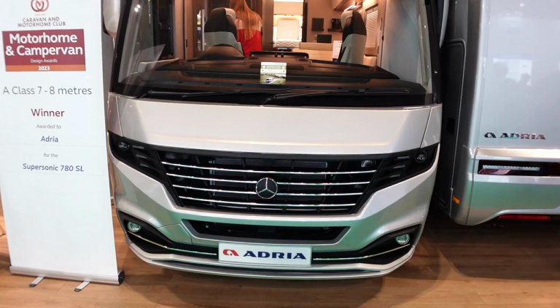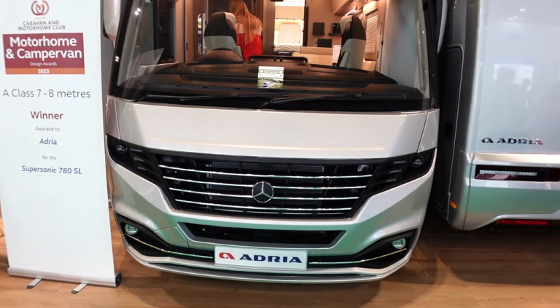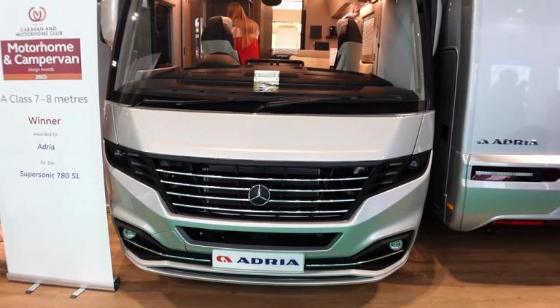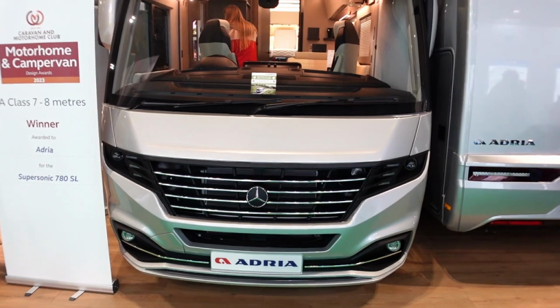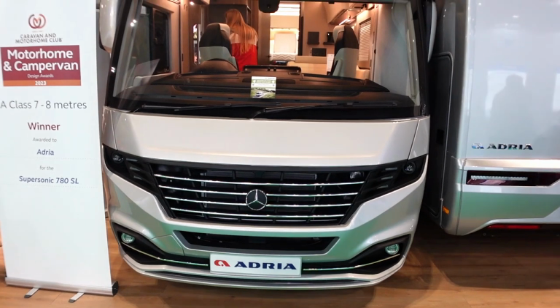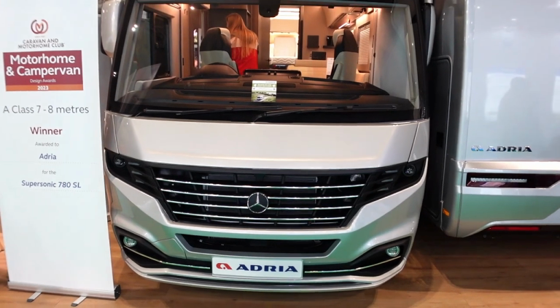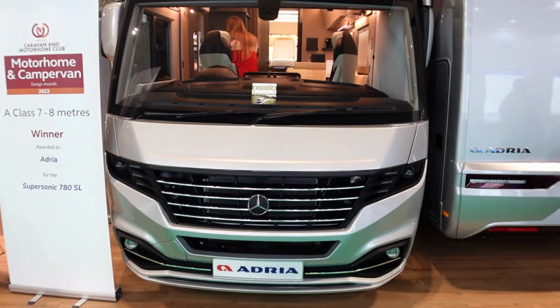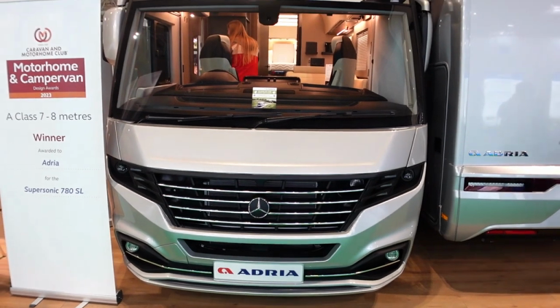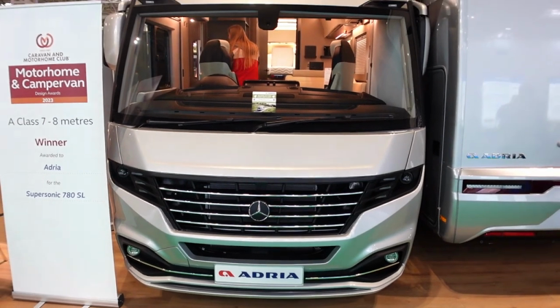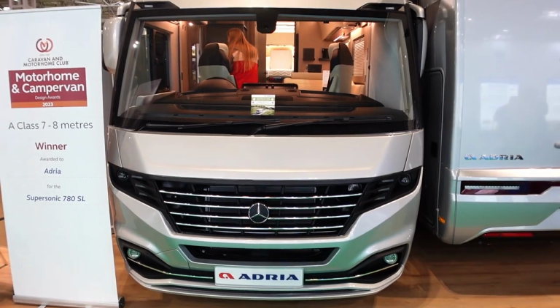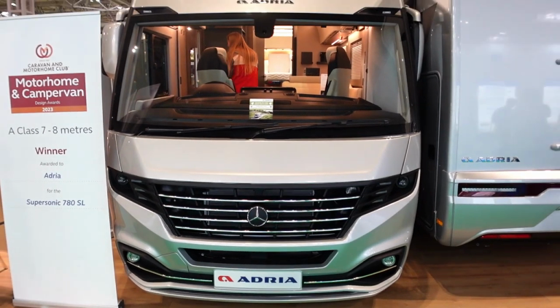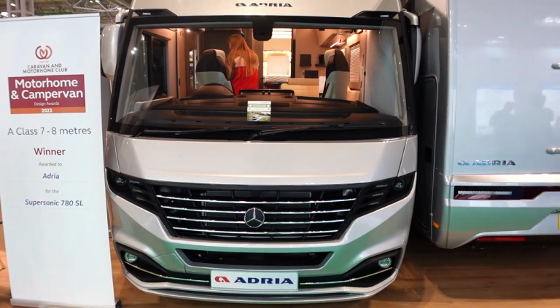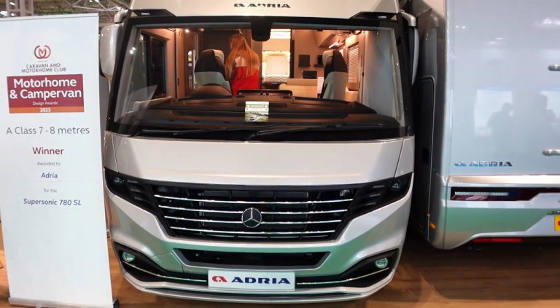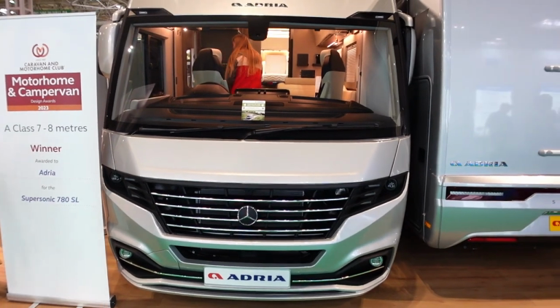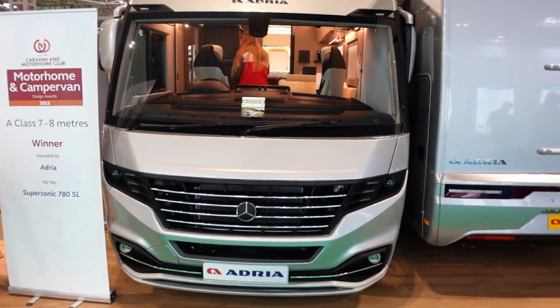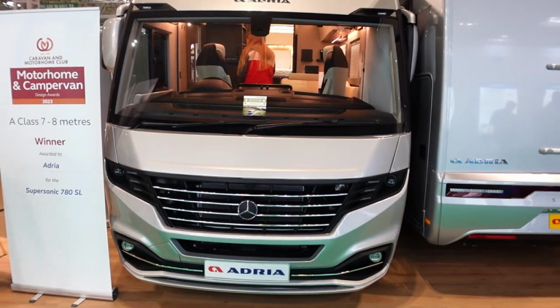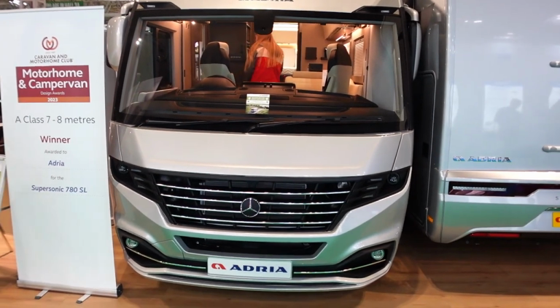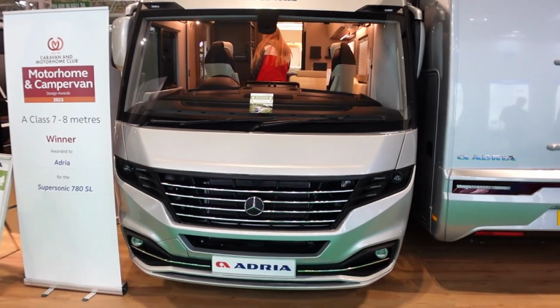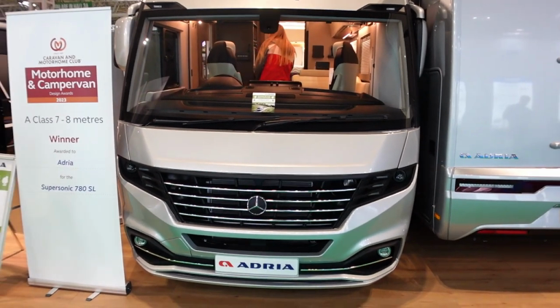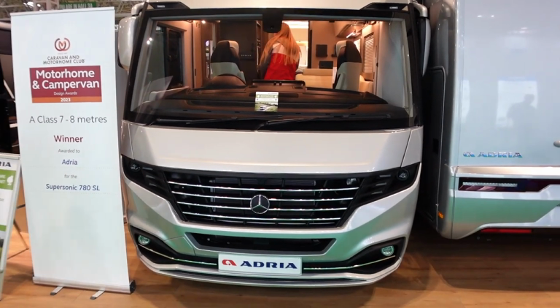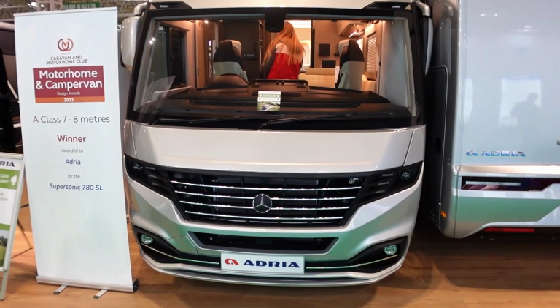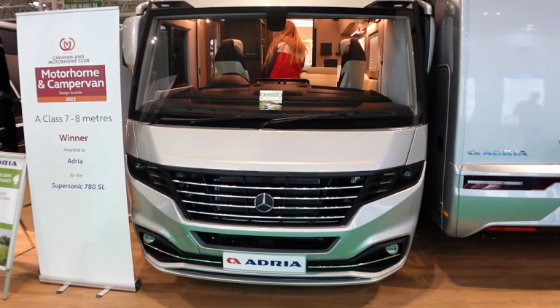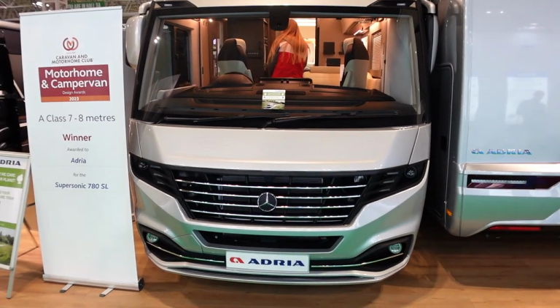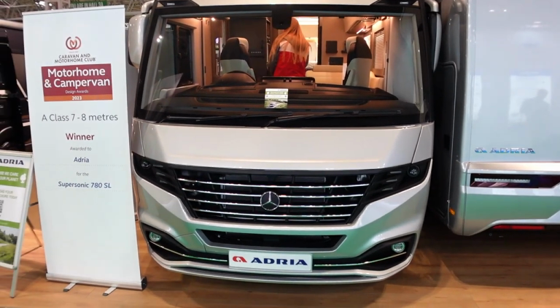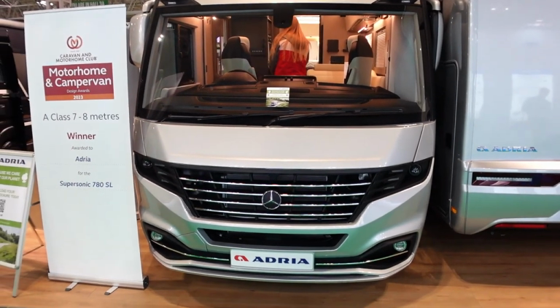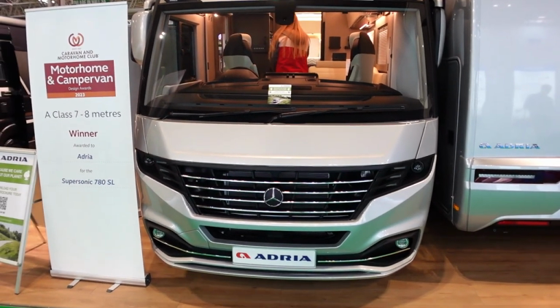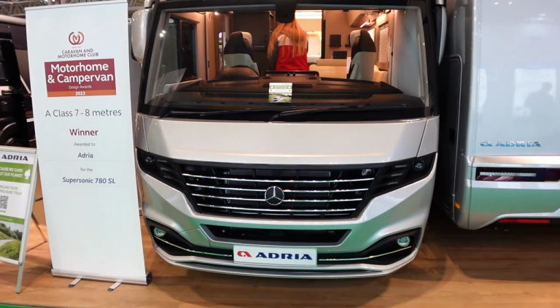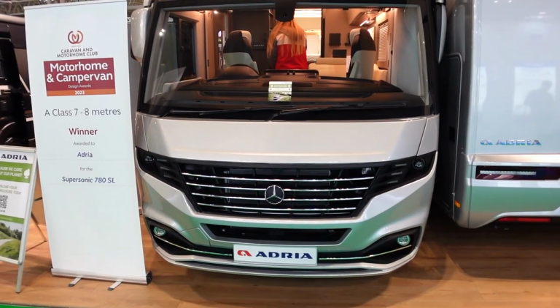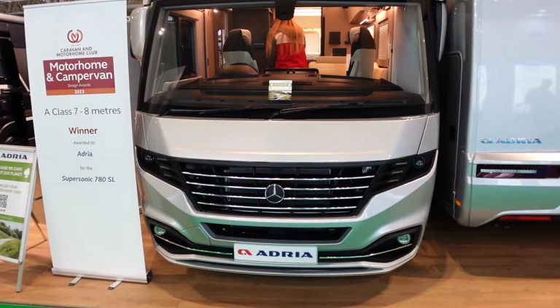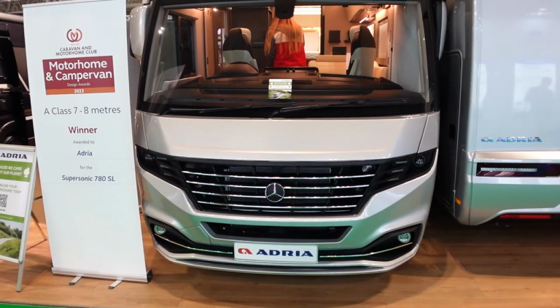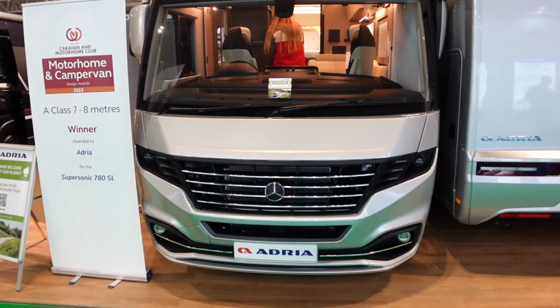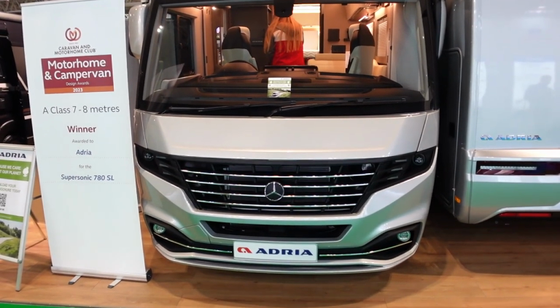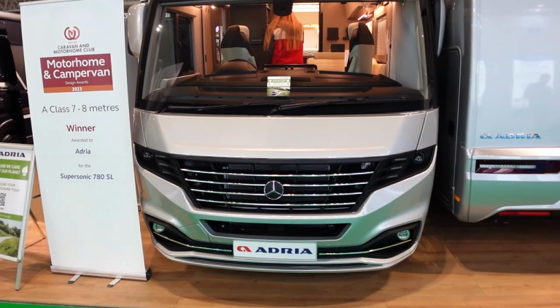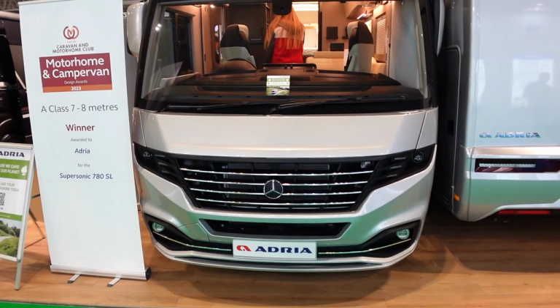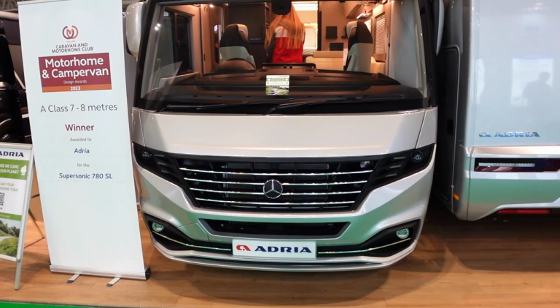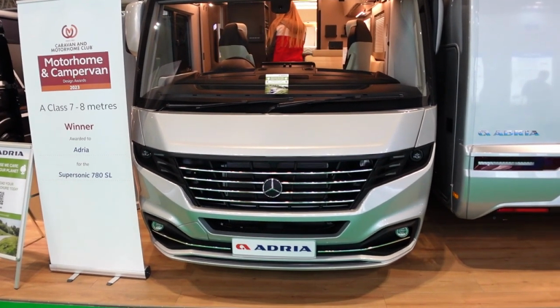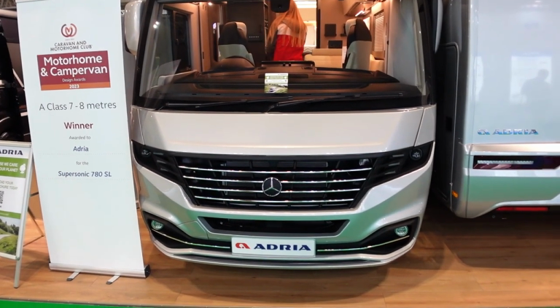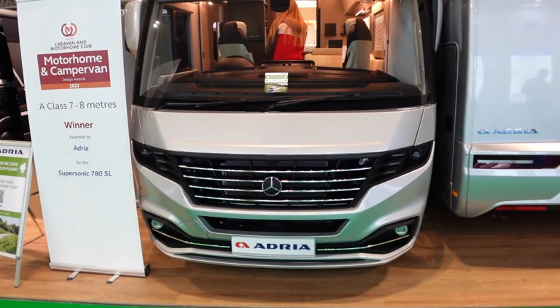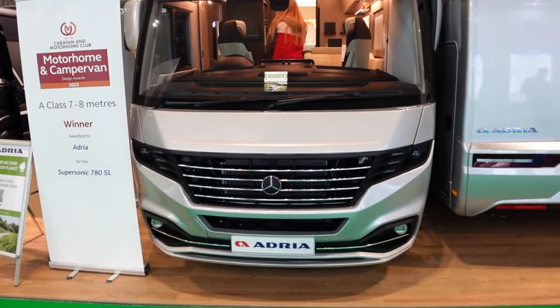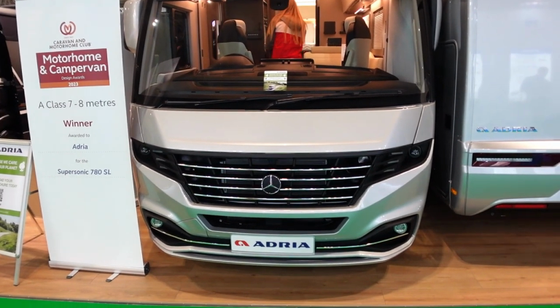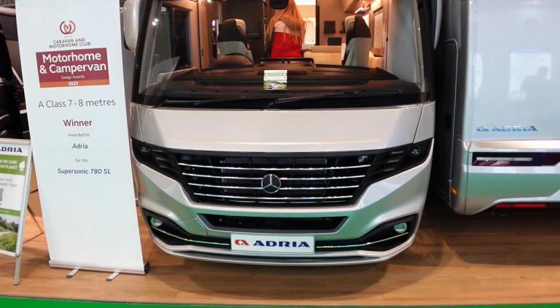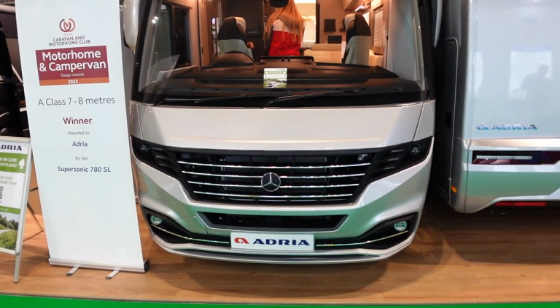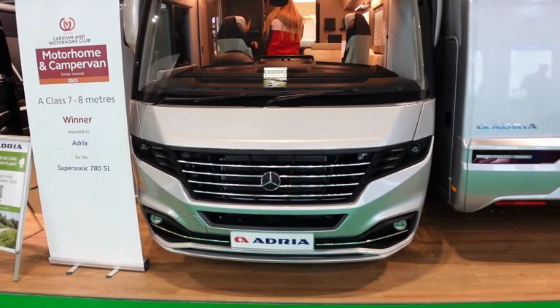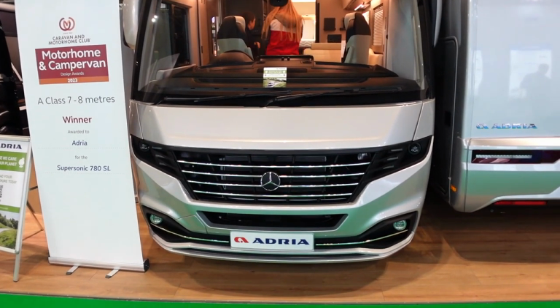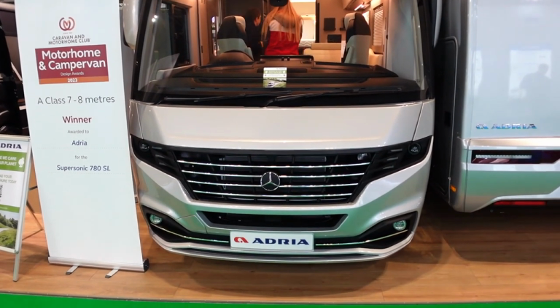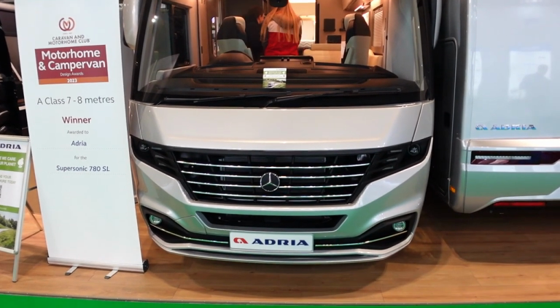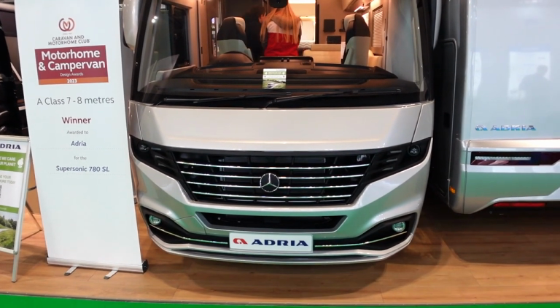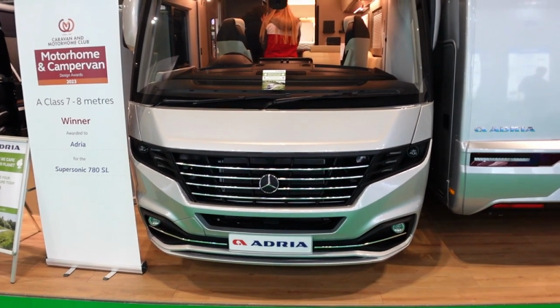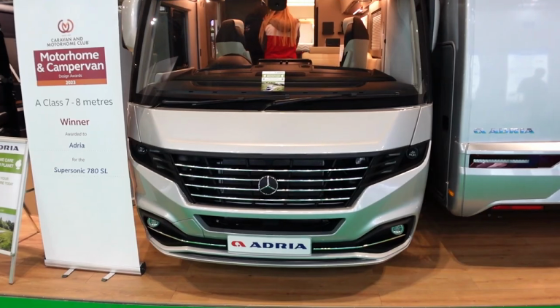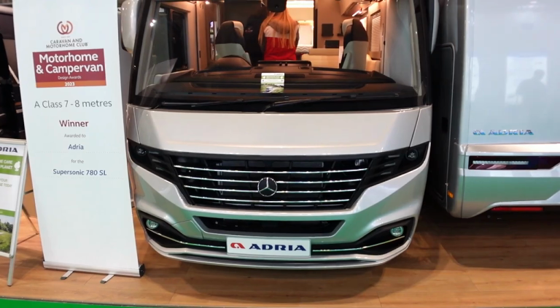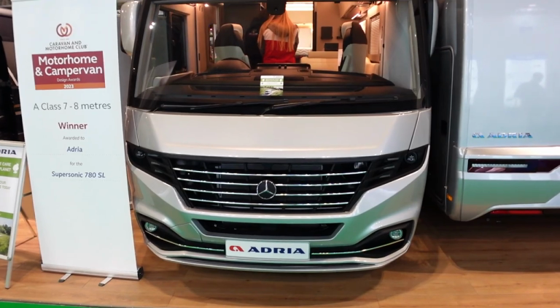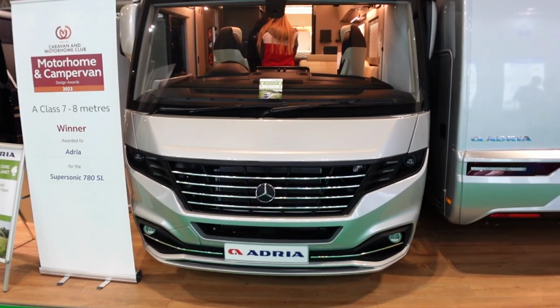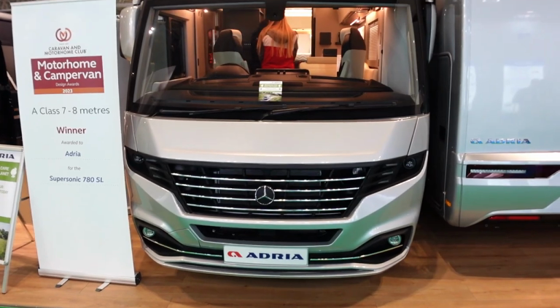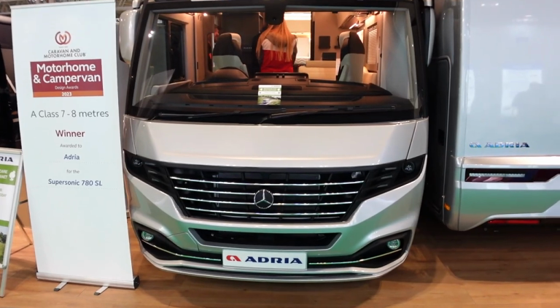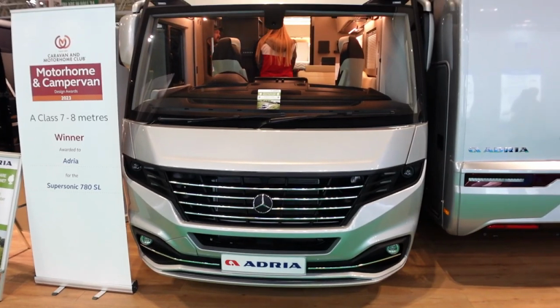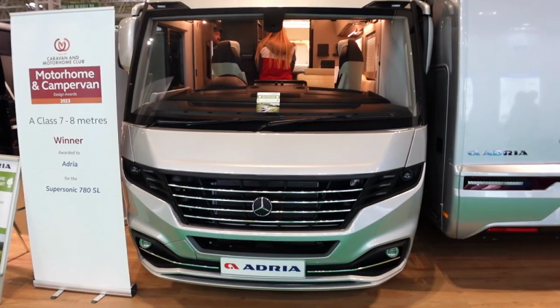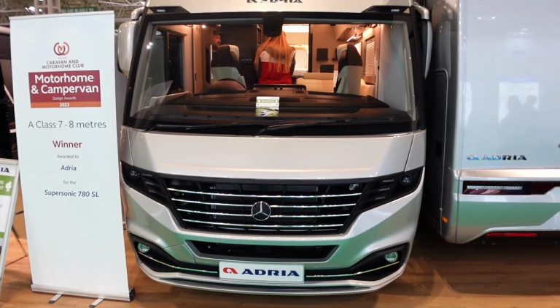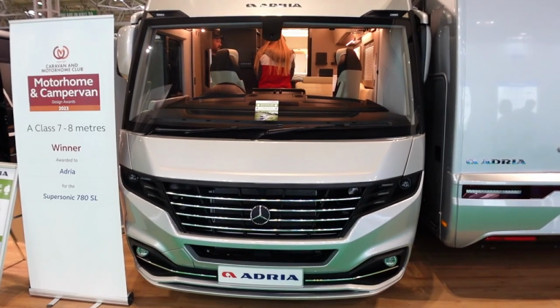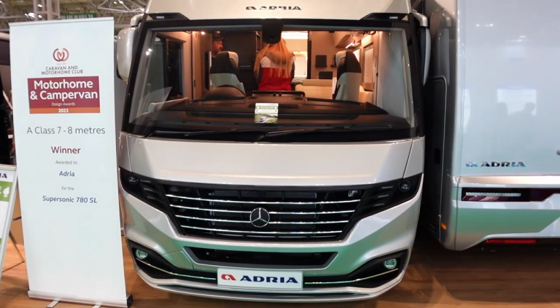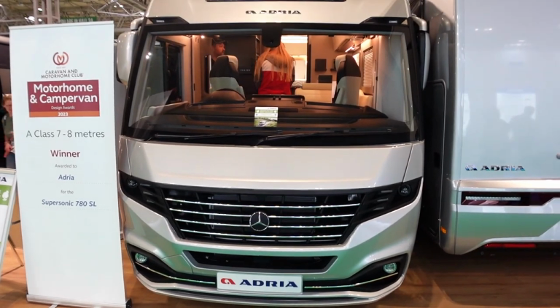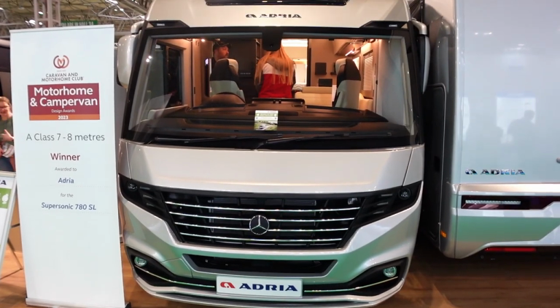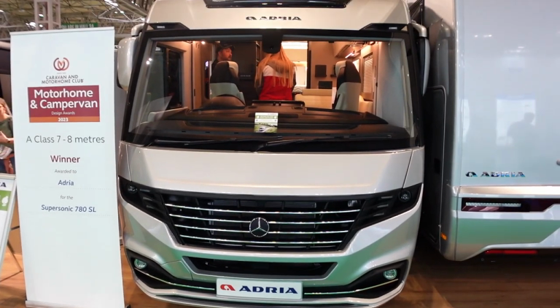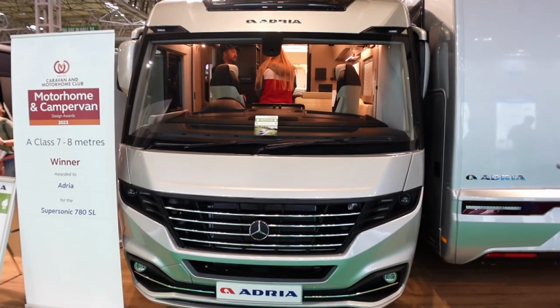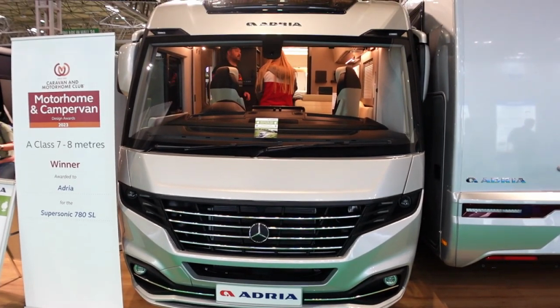Suddenly you just spot something in amongst the motorhomes - it stands out a little bit with the Mercedes badge on the front. I think I'm going to have to have a look.